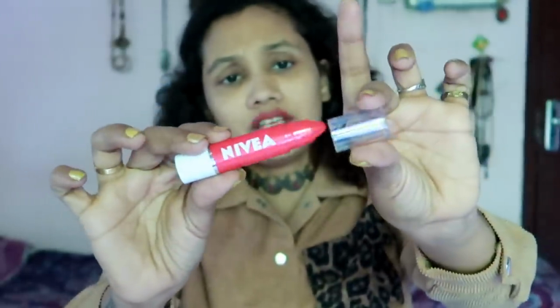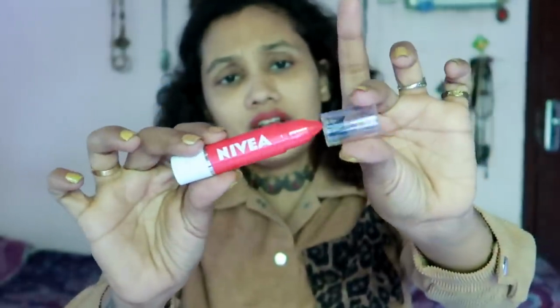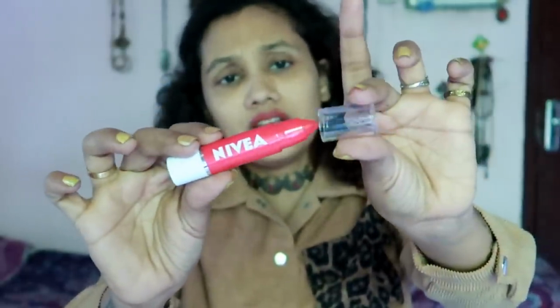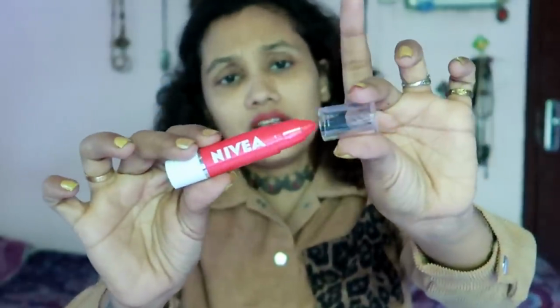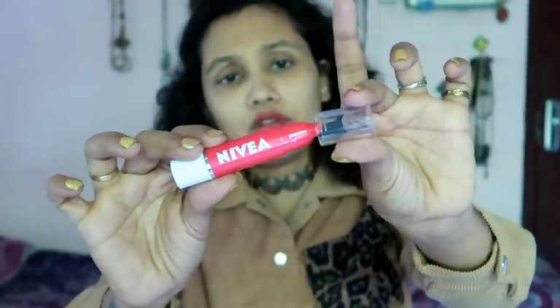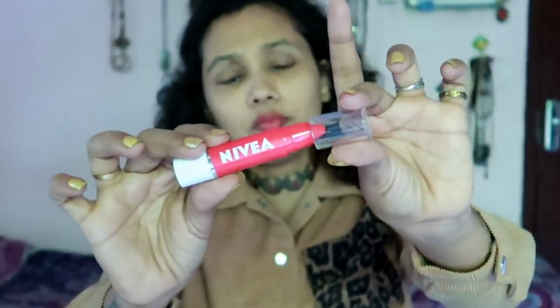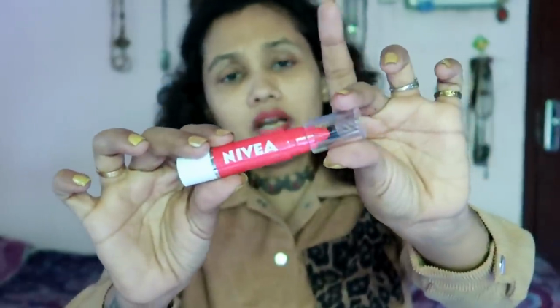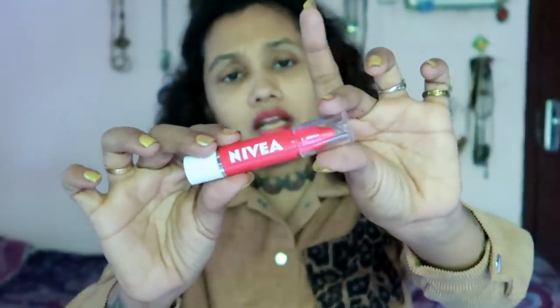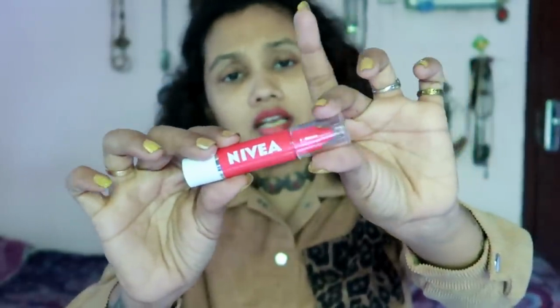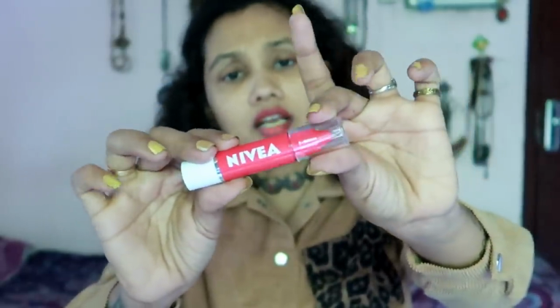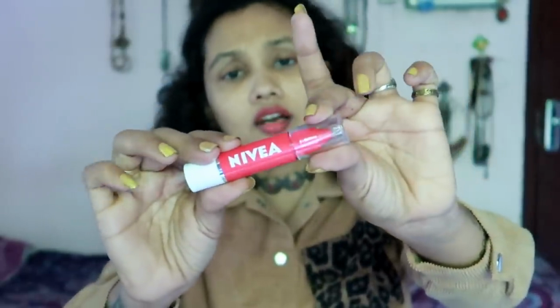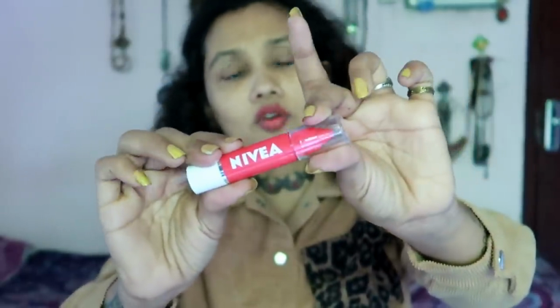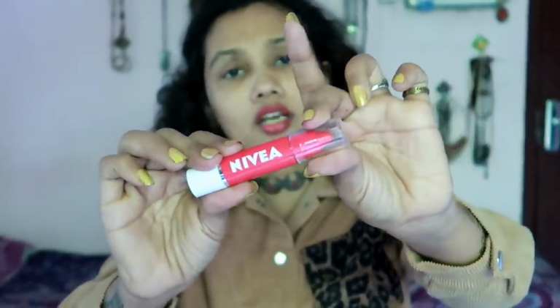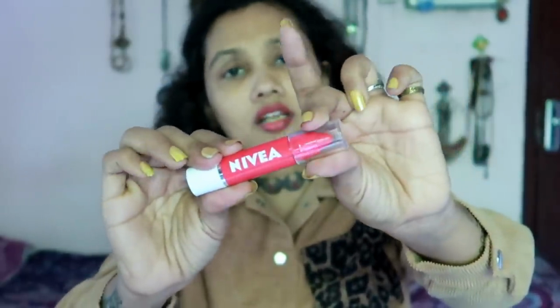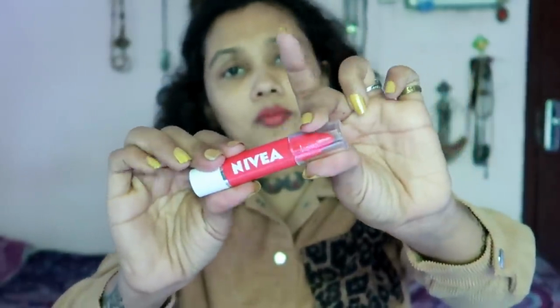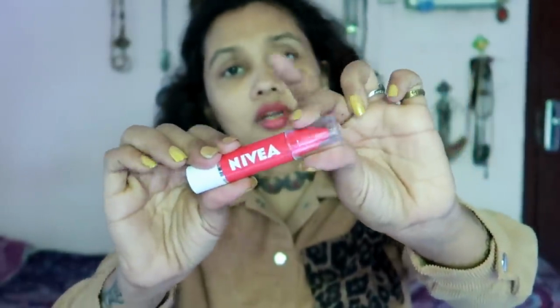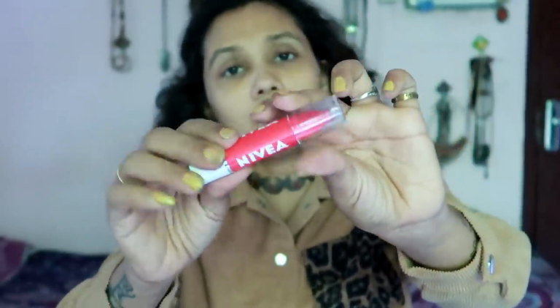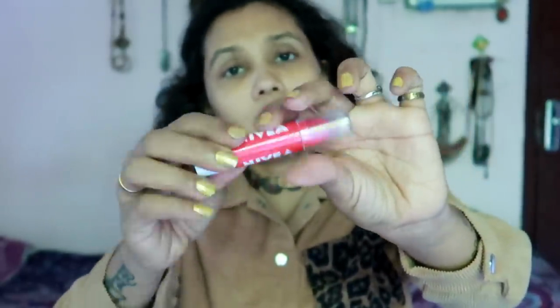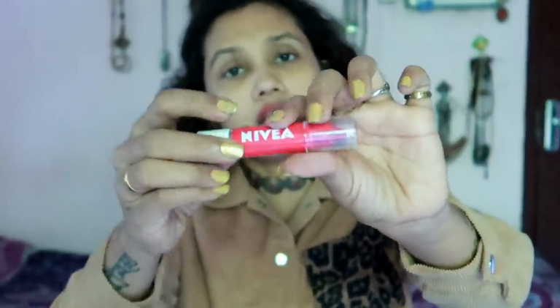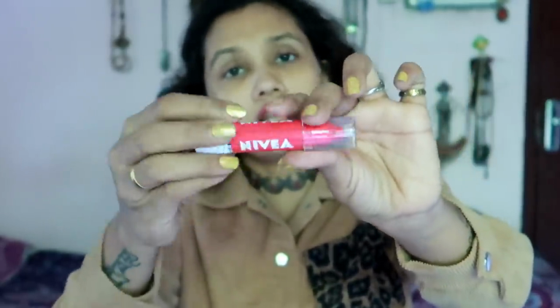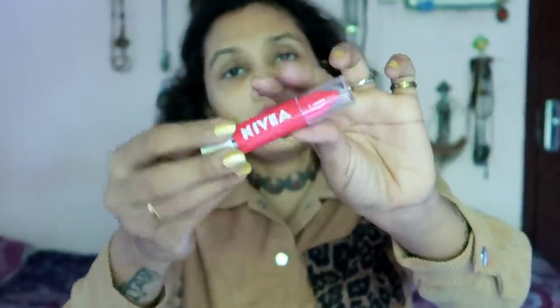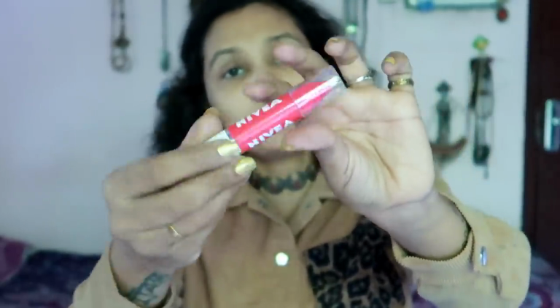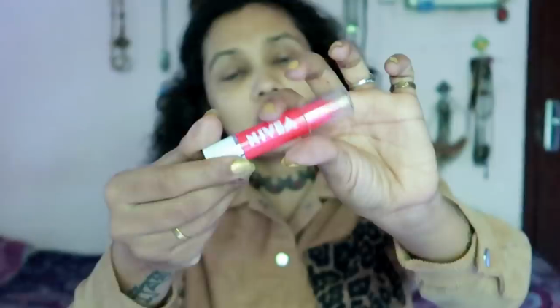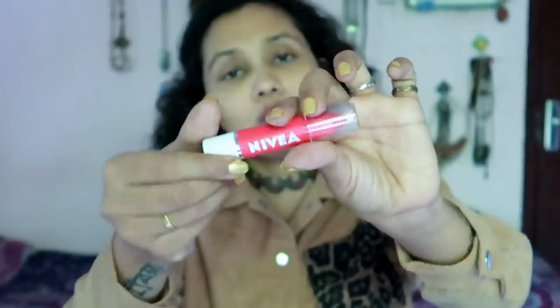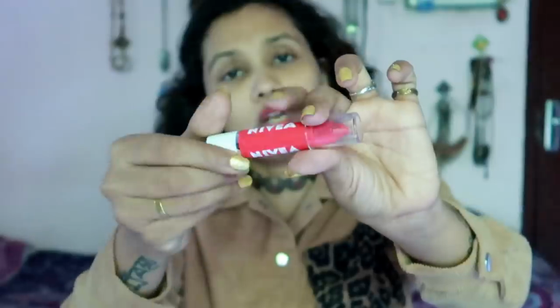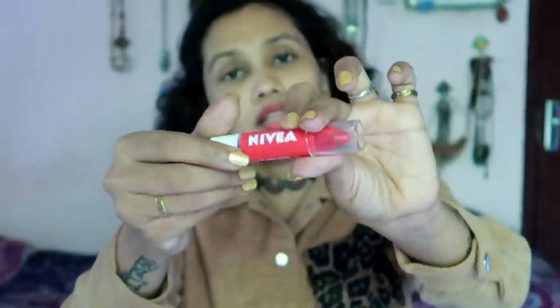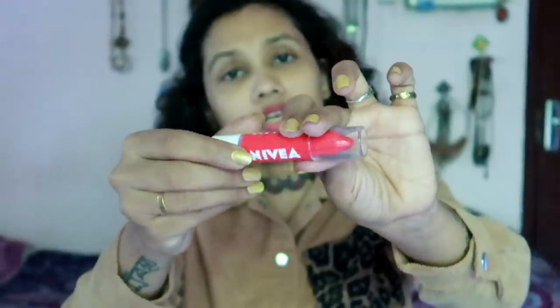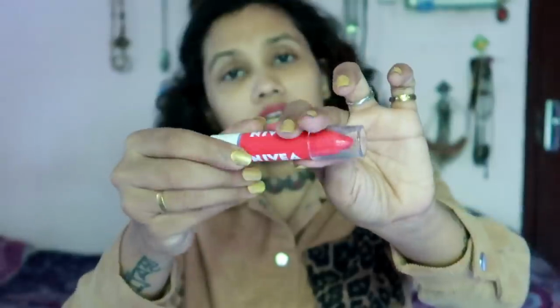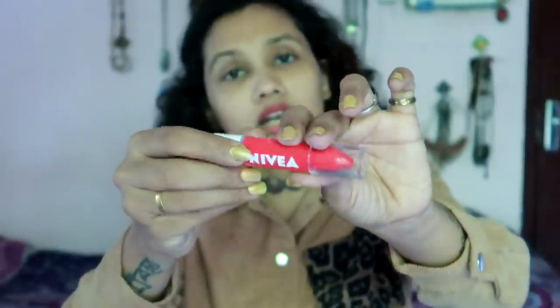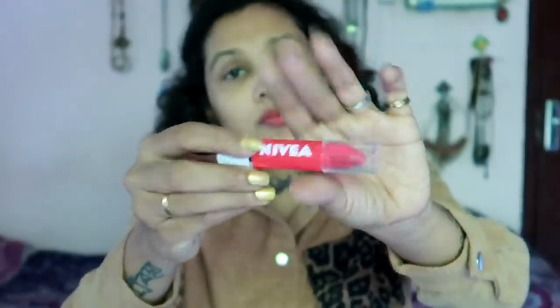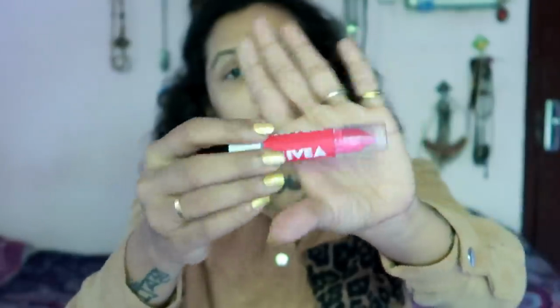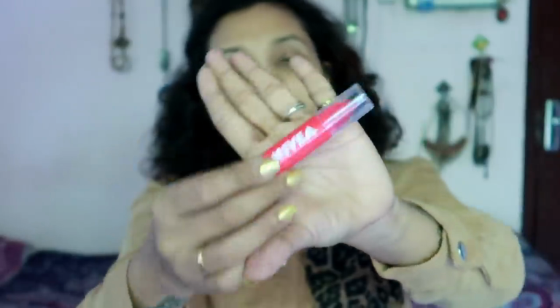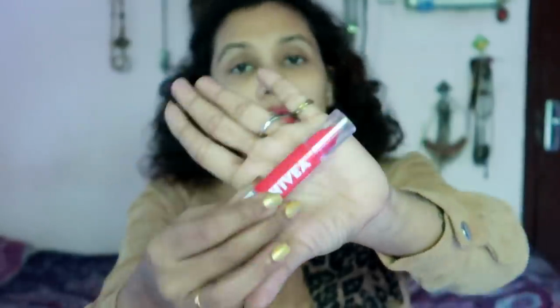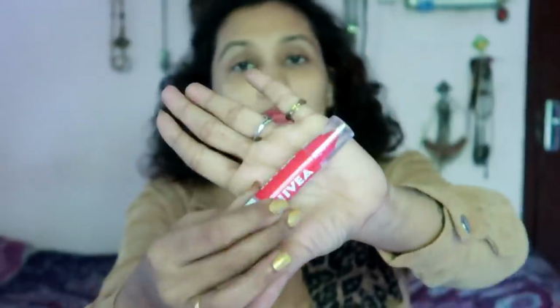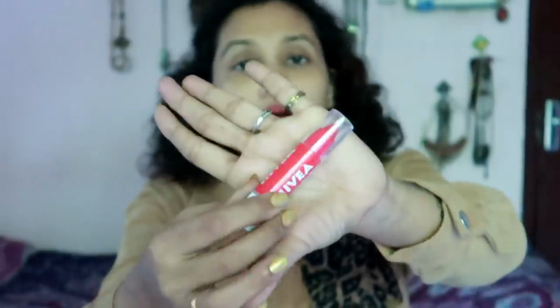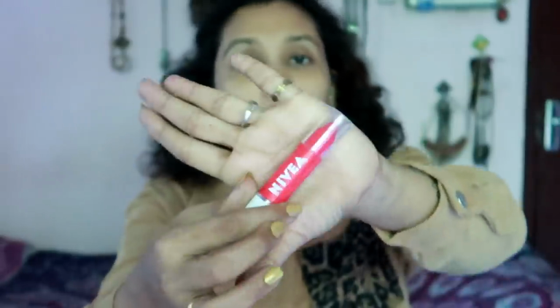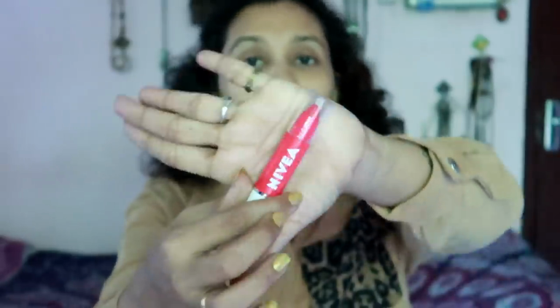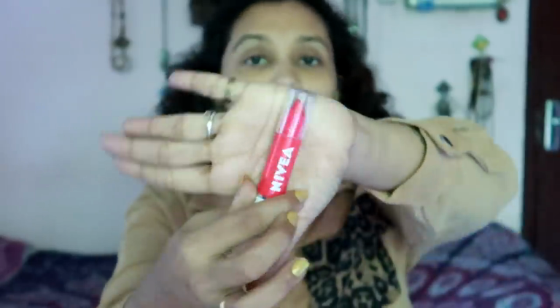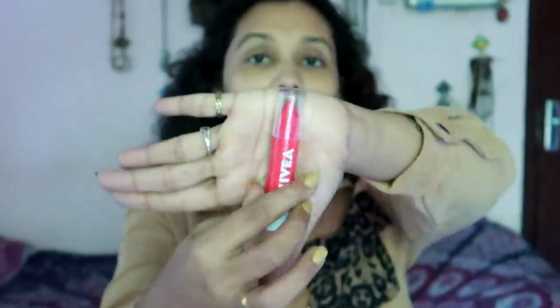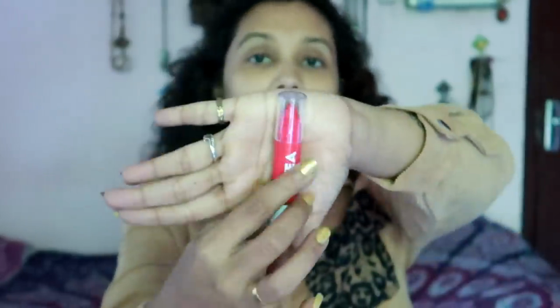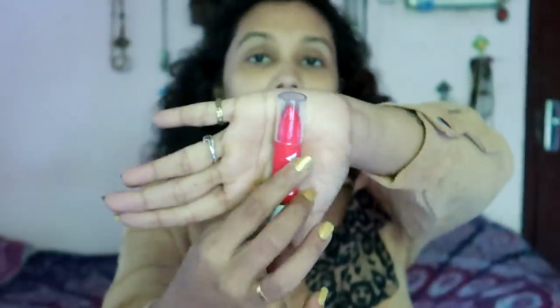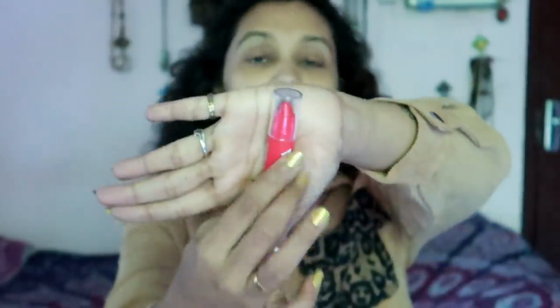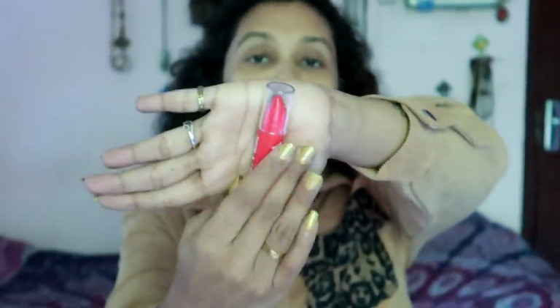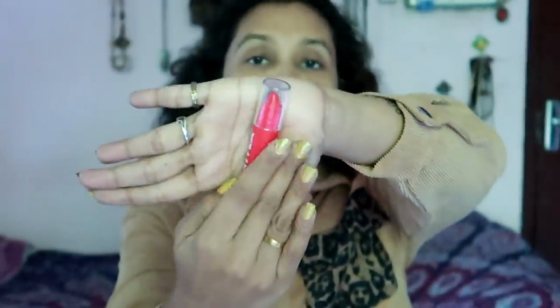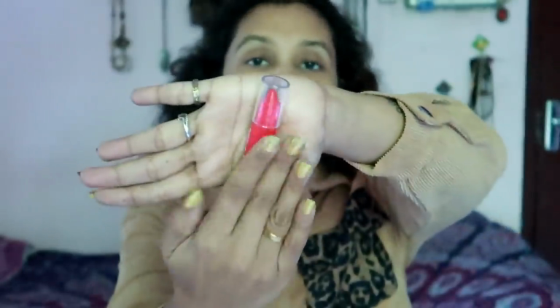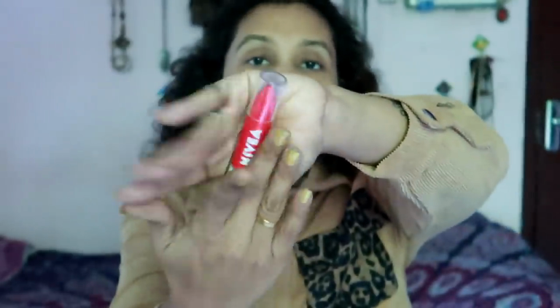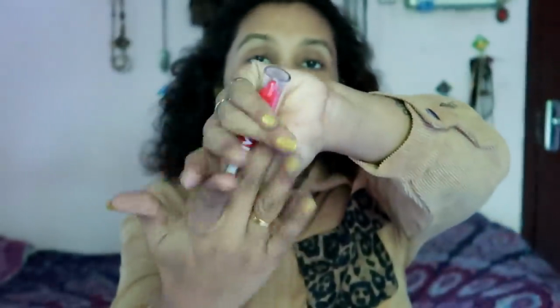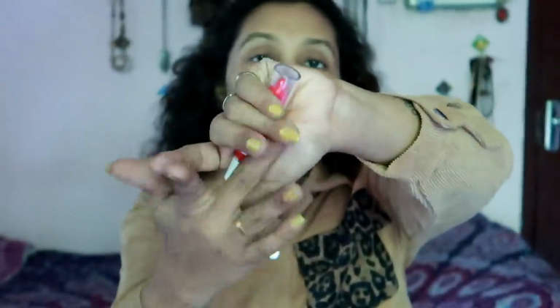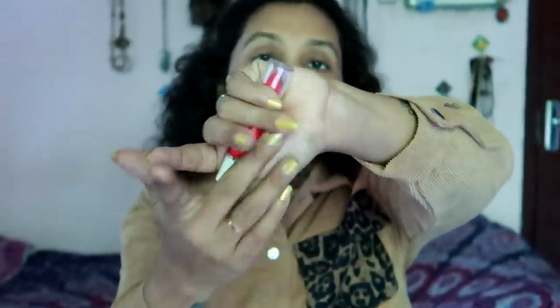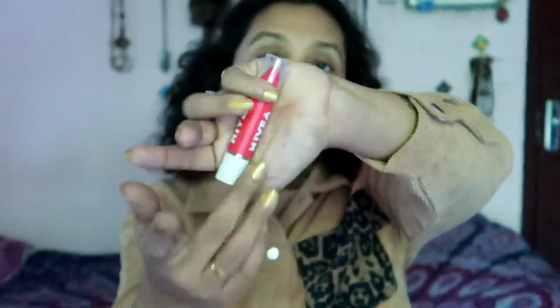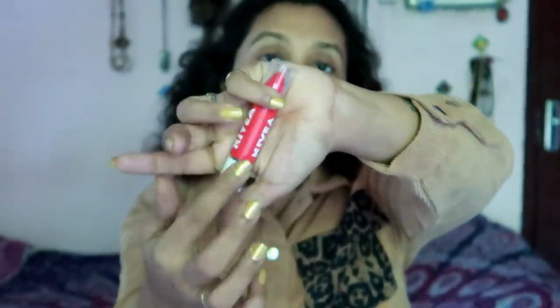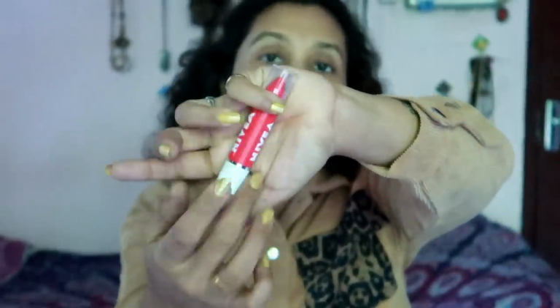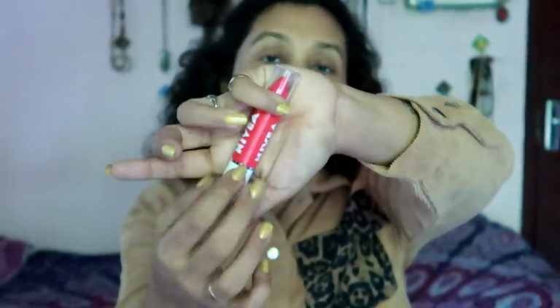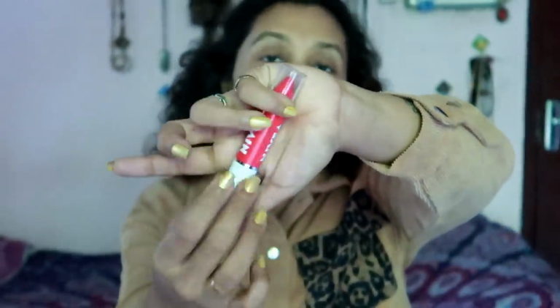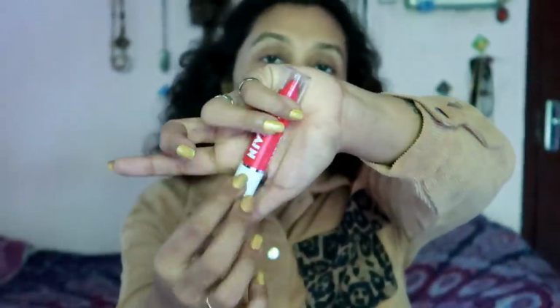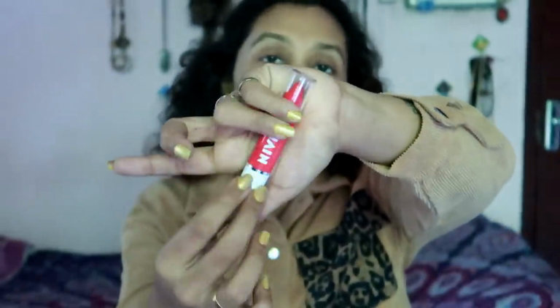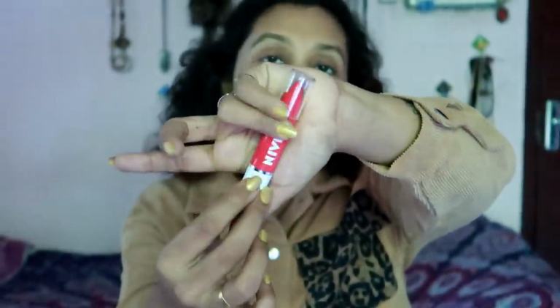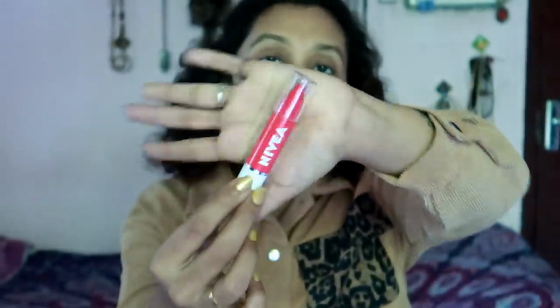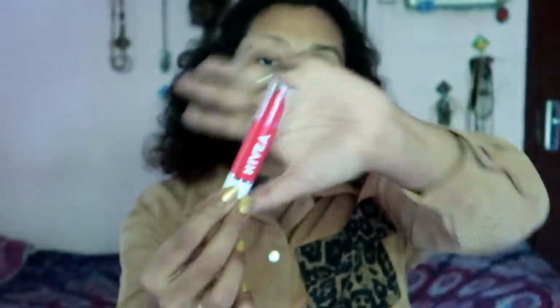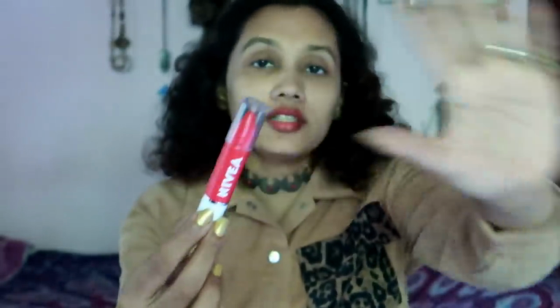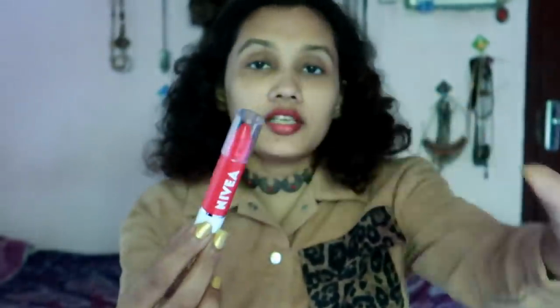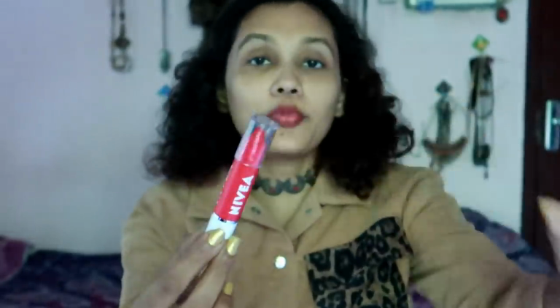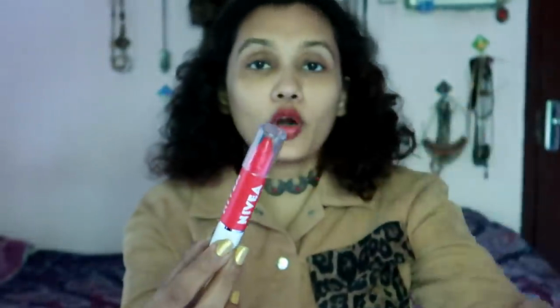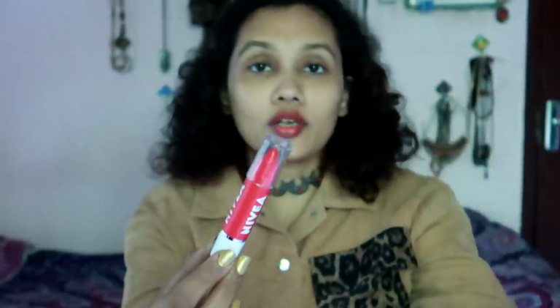This is the packaging. We don't need to use it separately — we don't need to use the lipstick or the lip balm. This is the product.